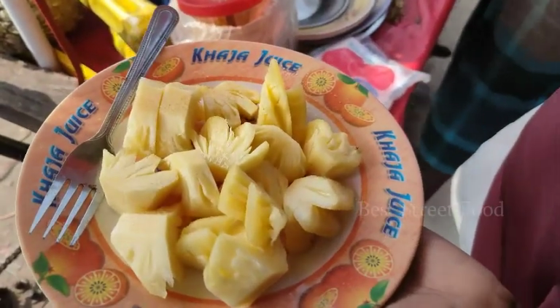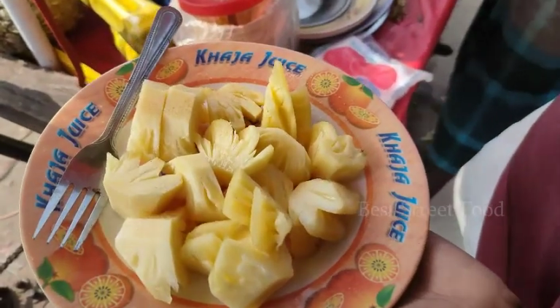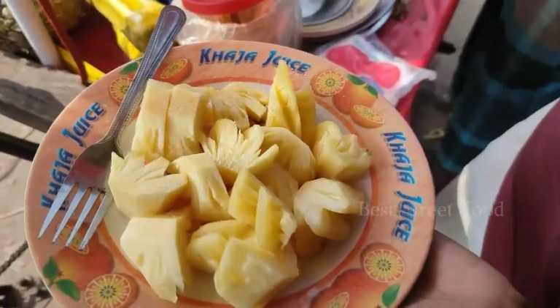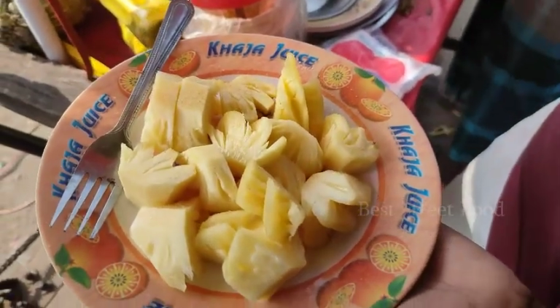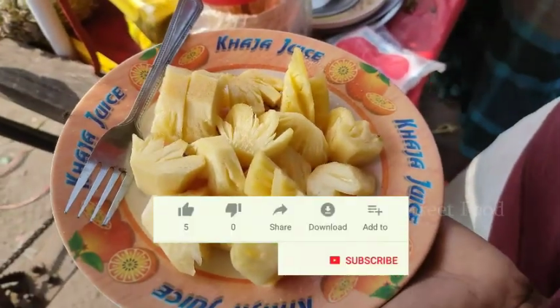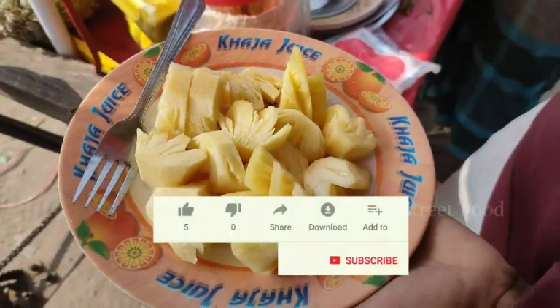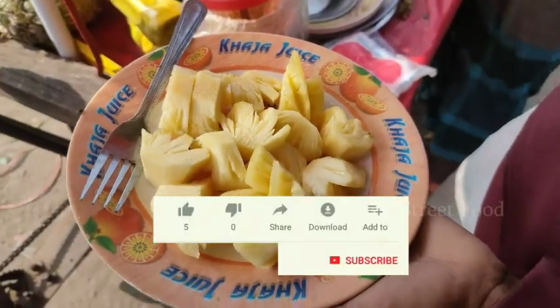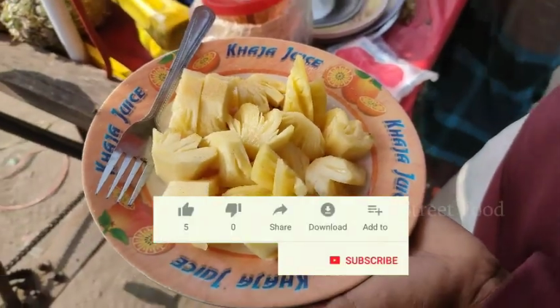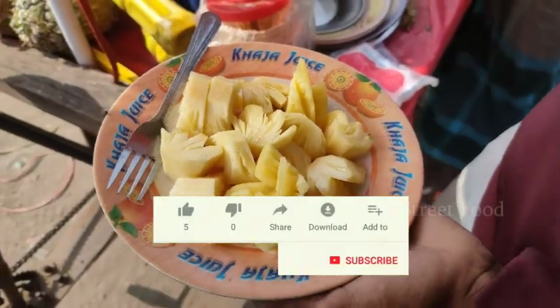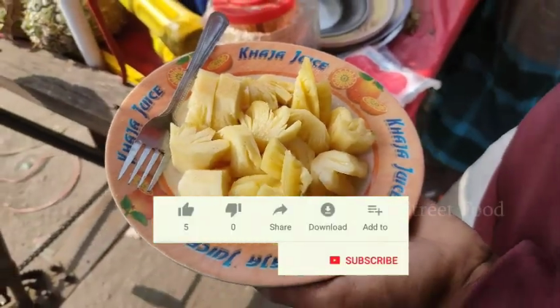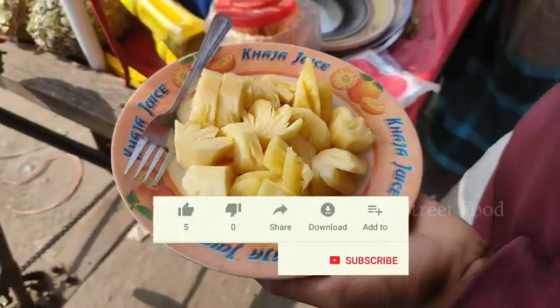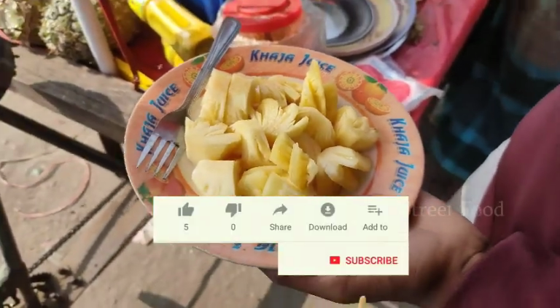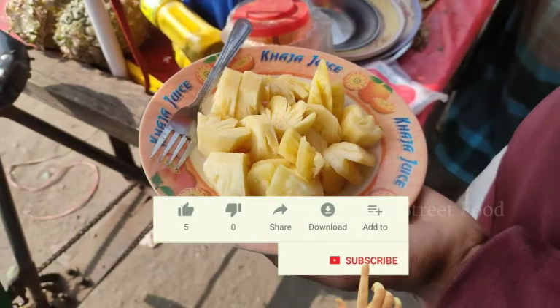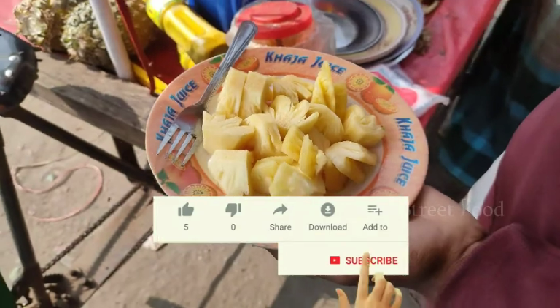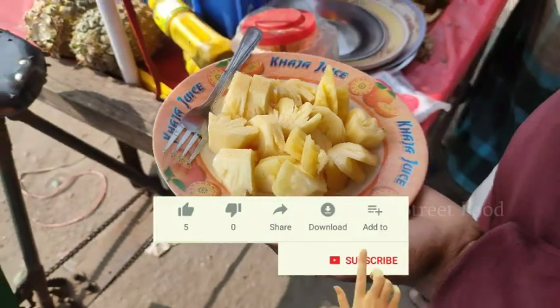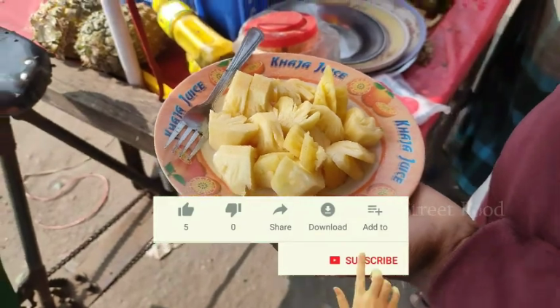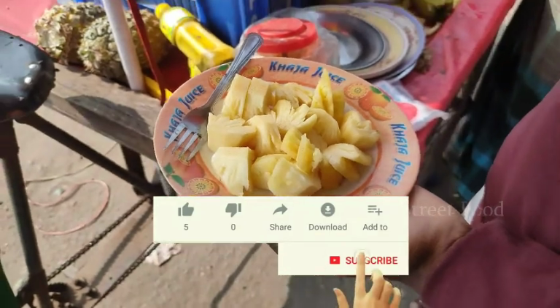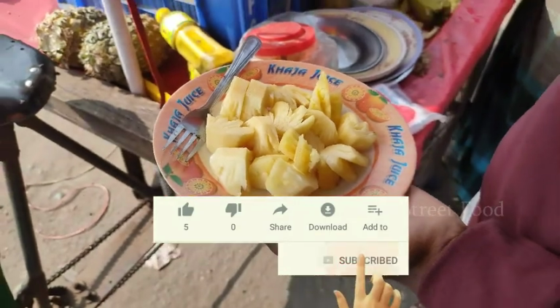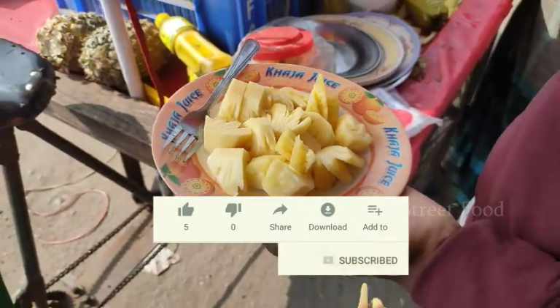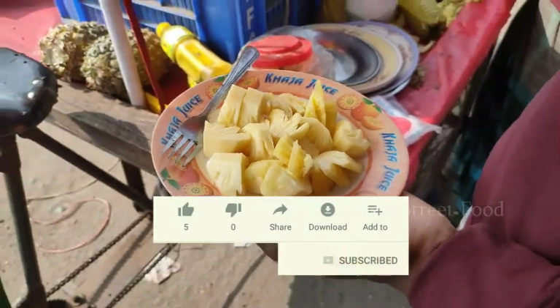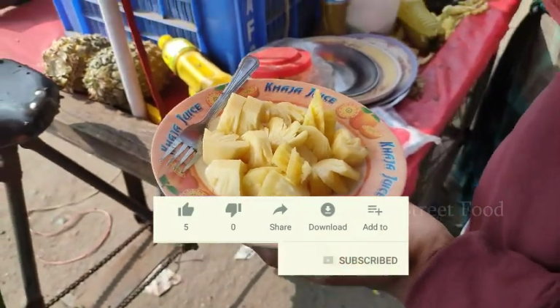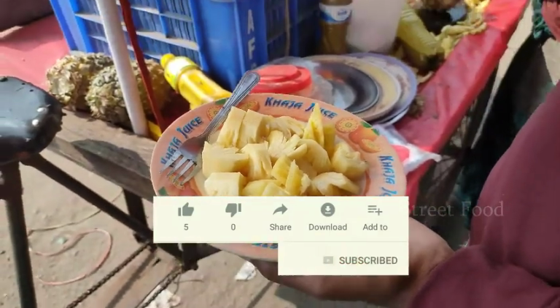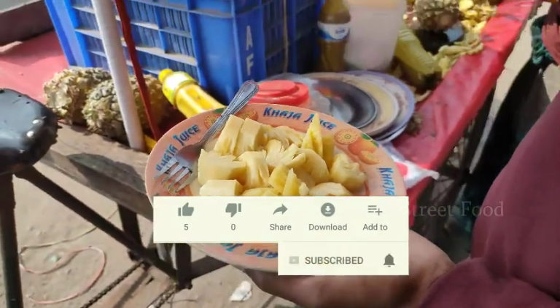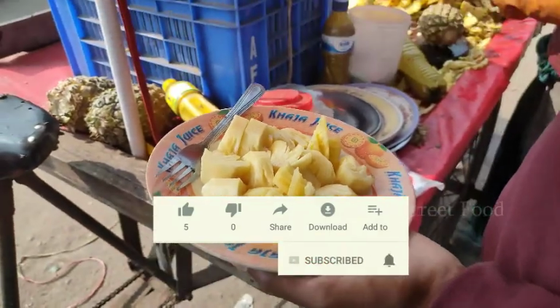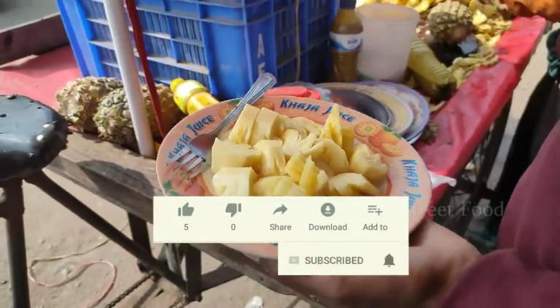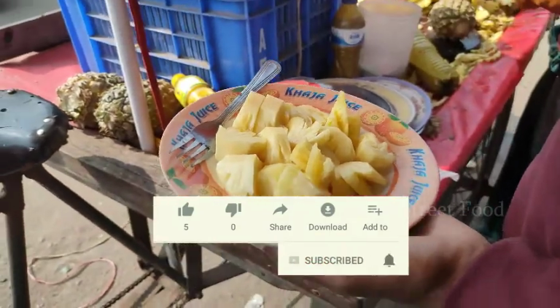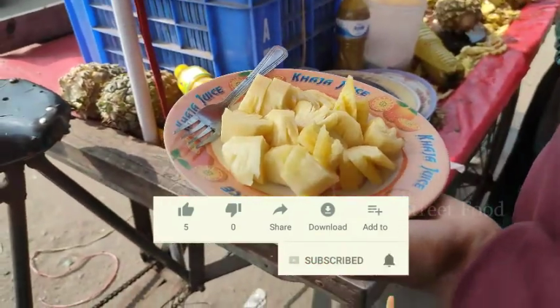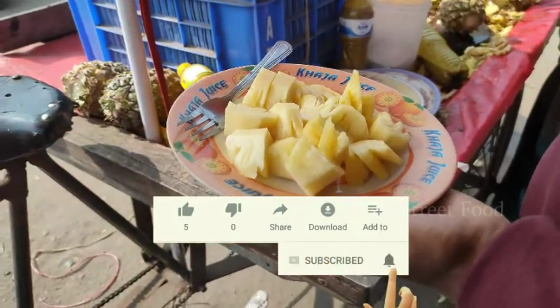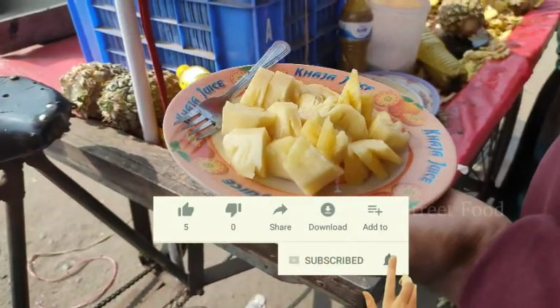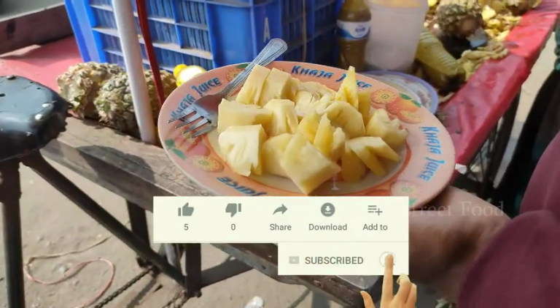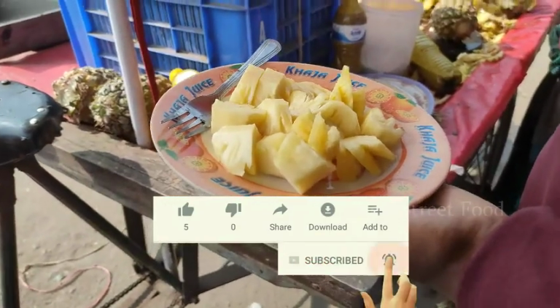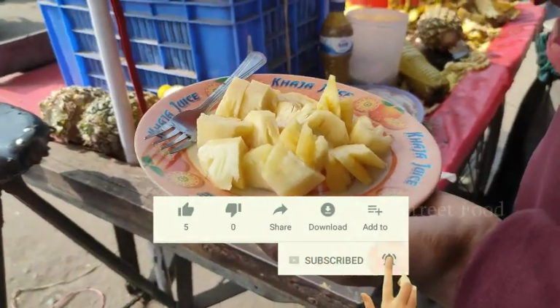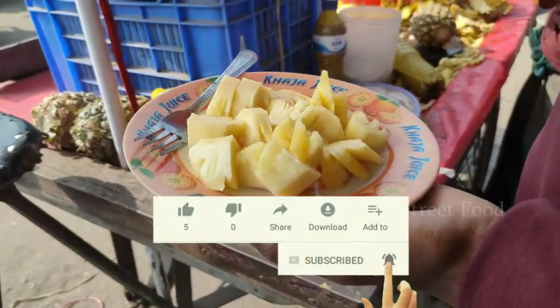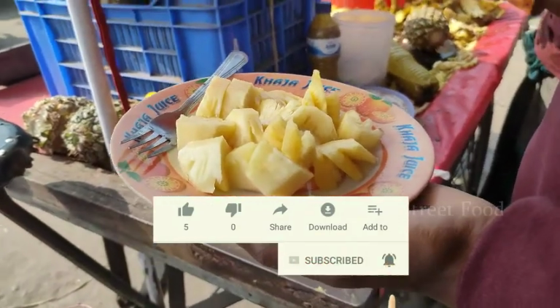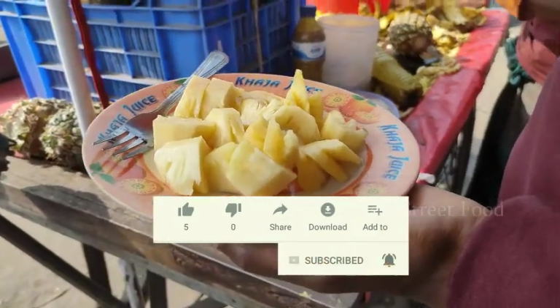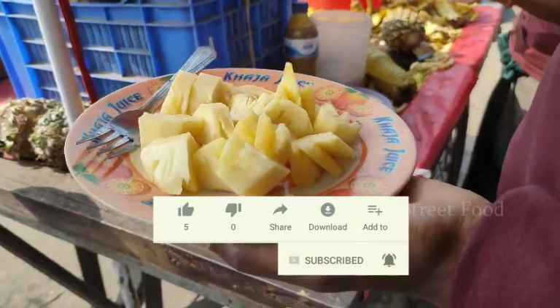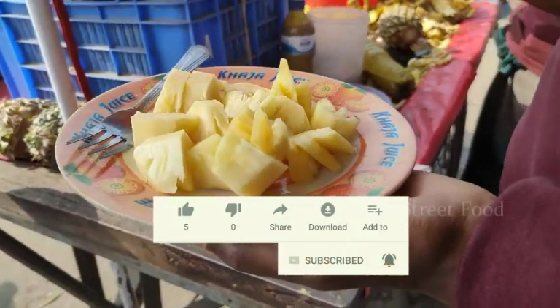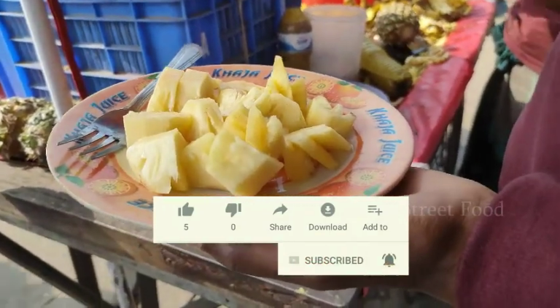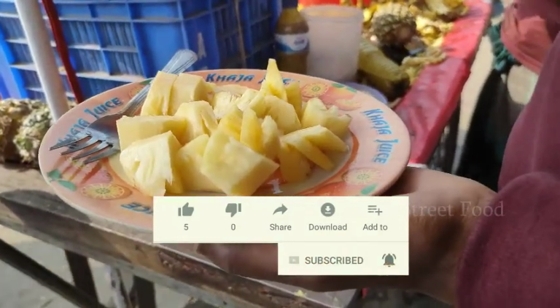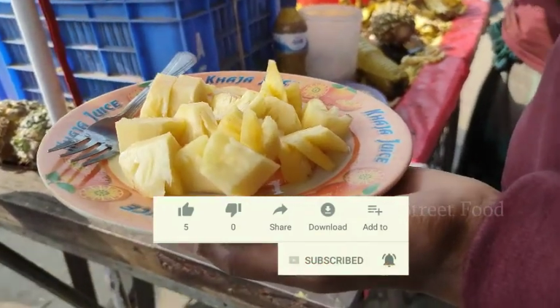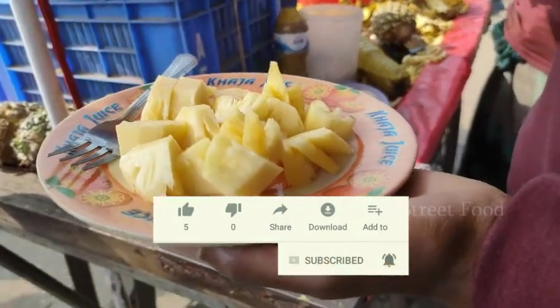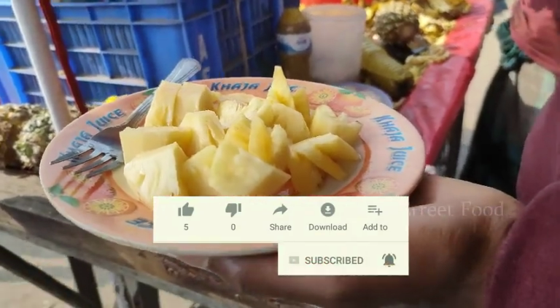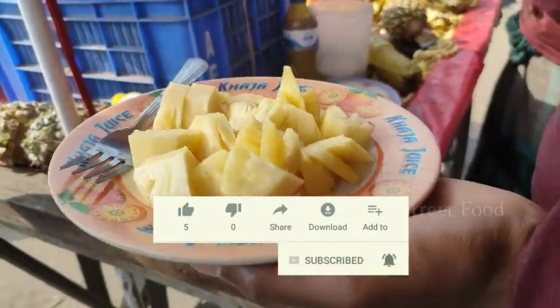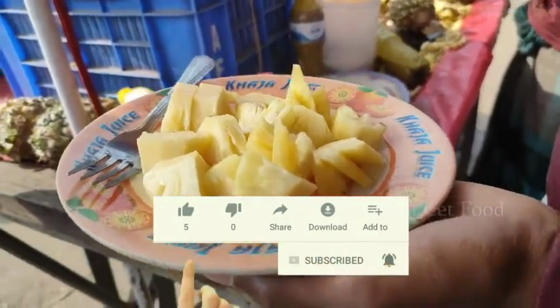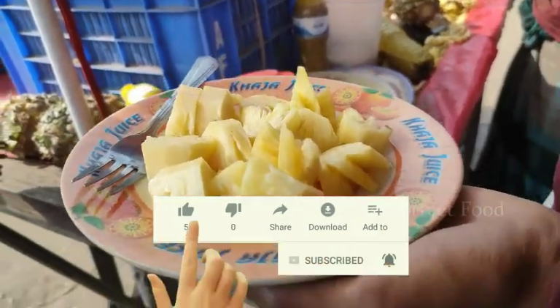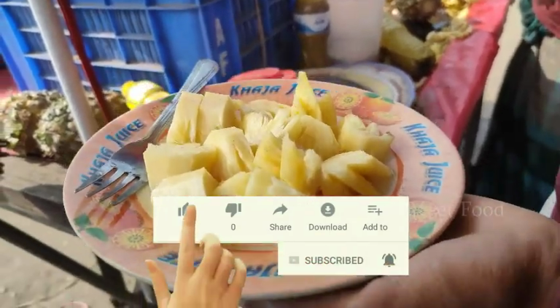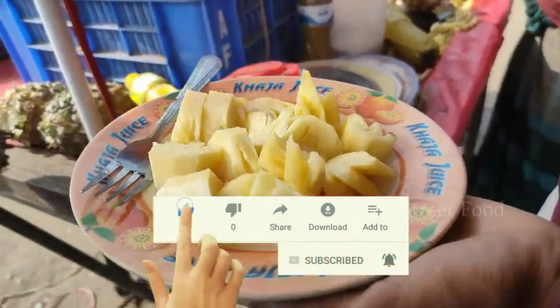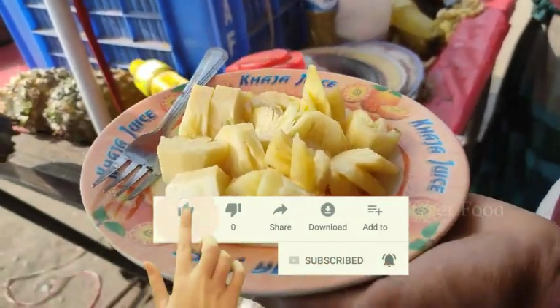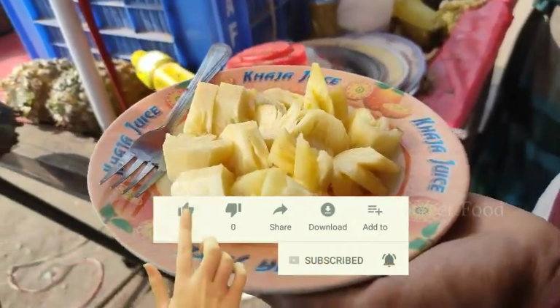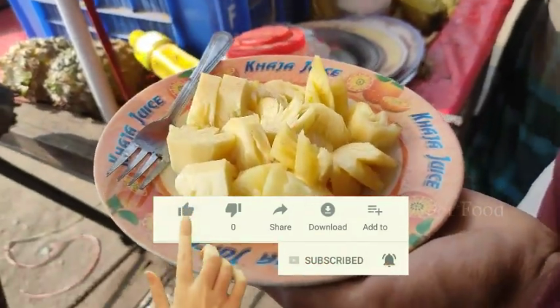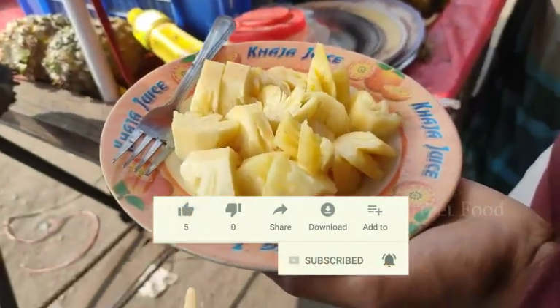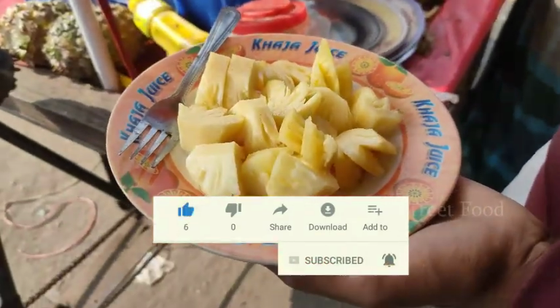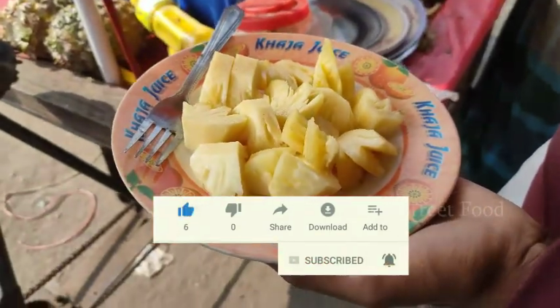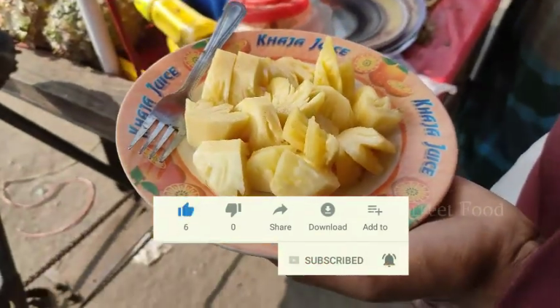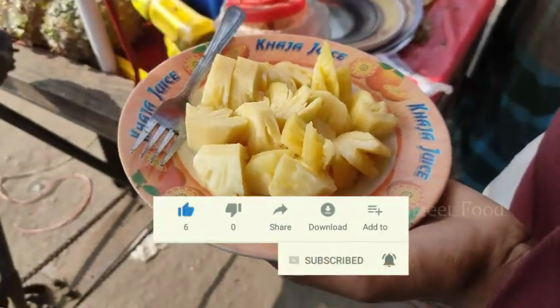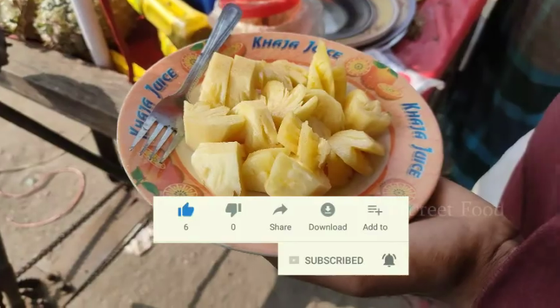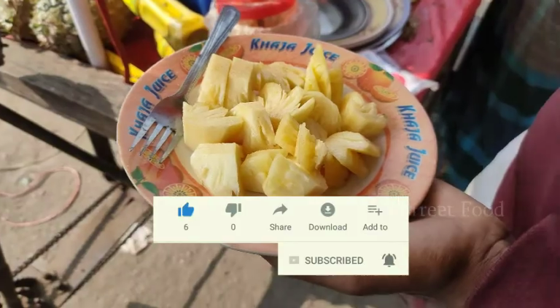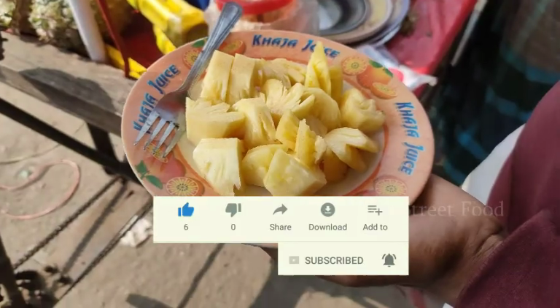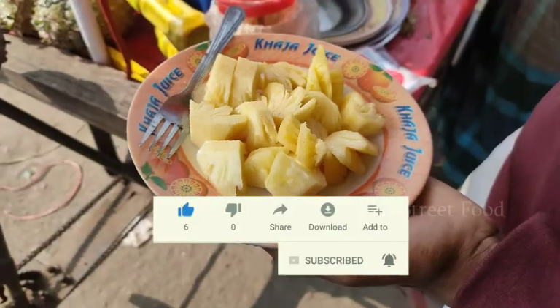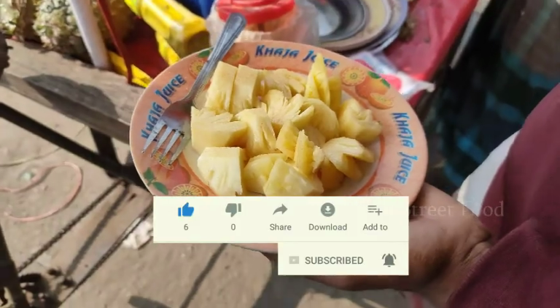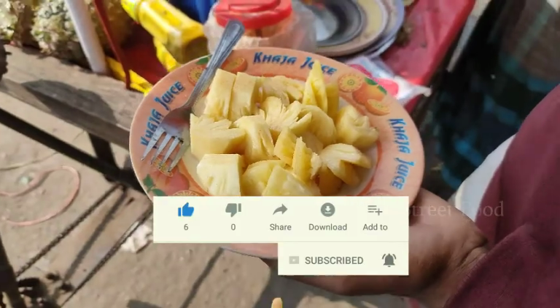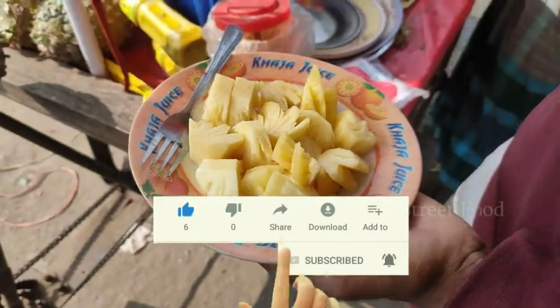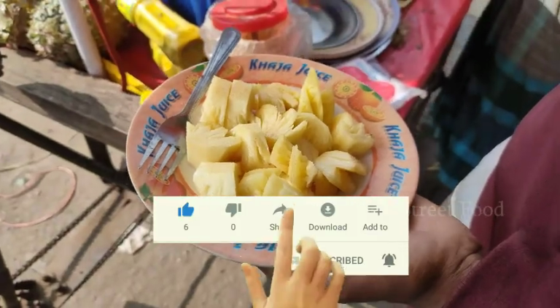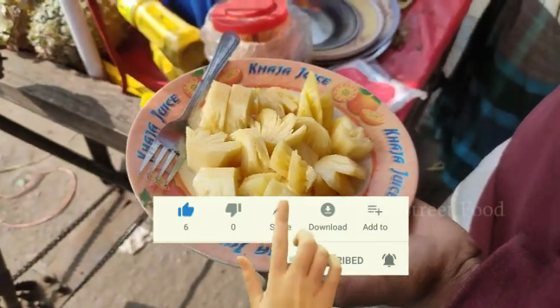Hey there, subscribe to my channel and also press the bell icon, so you can get latest video notifications.